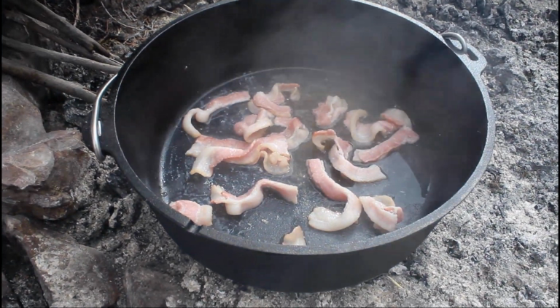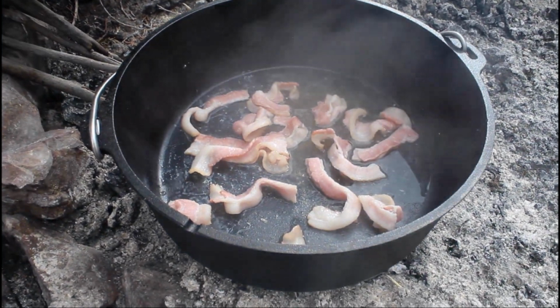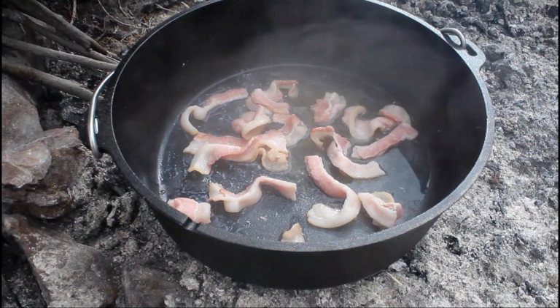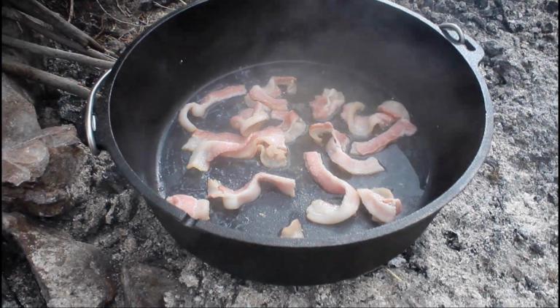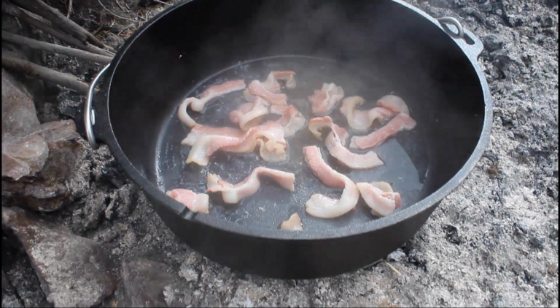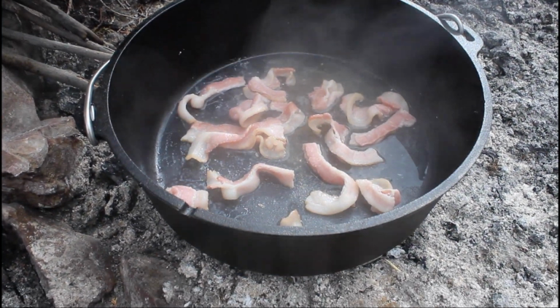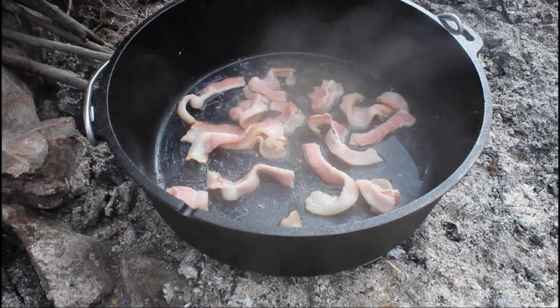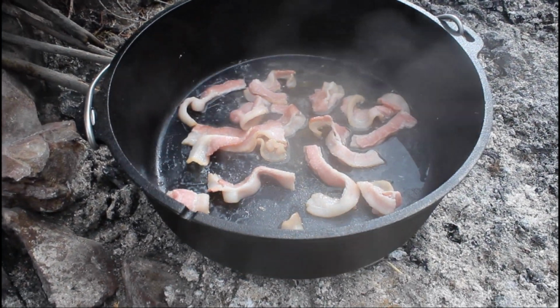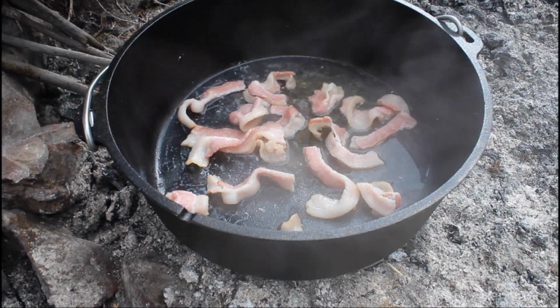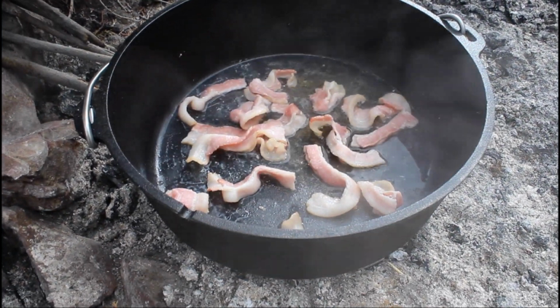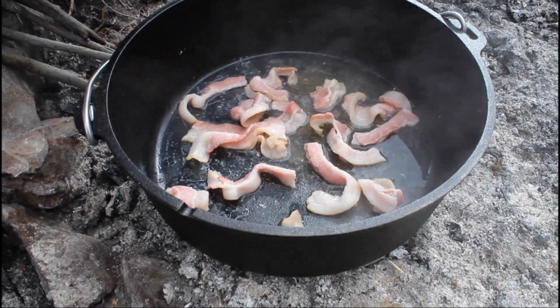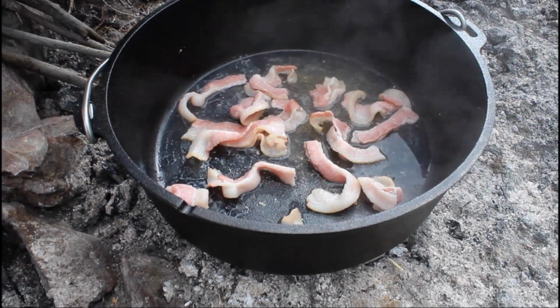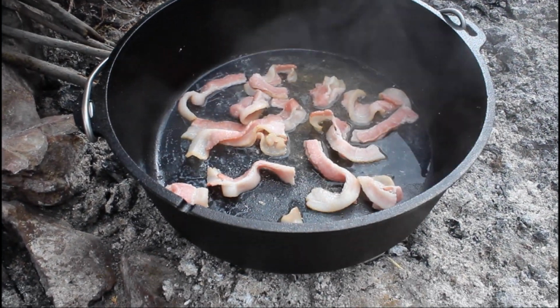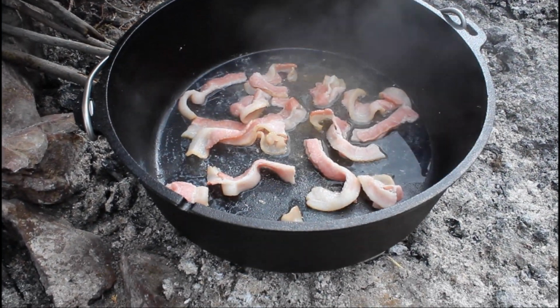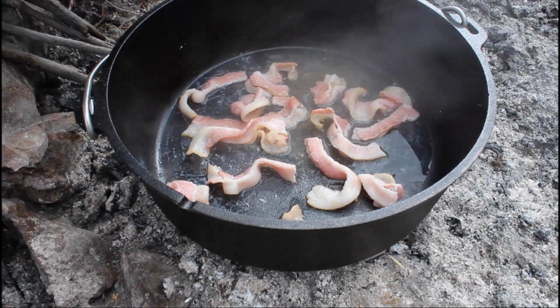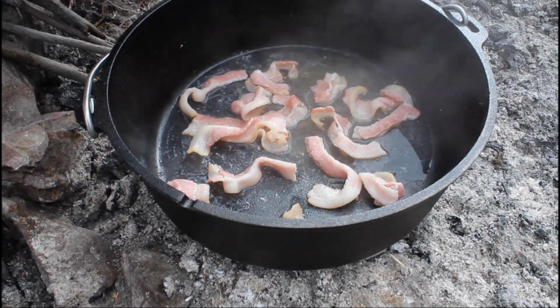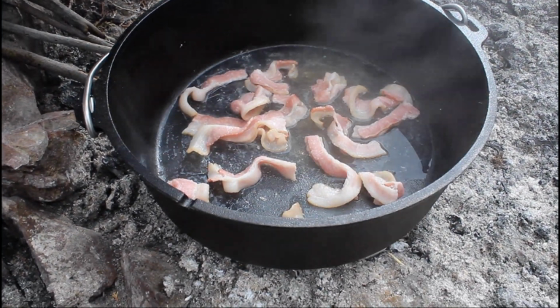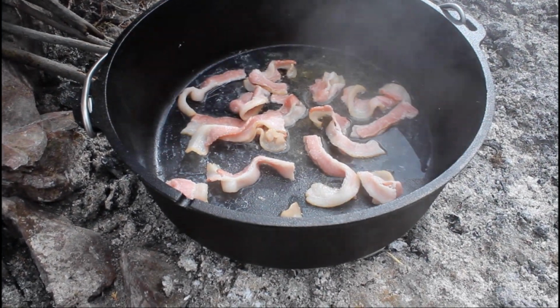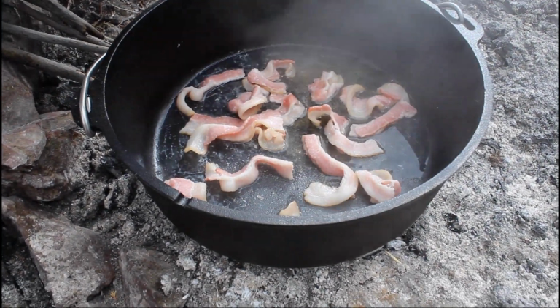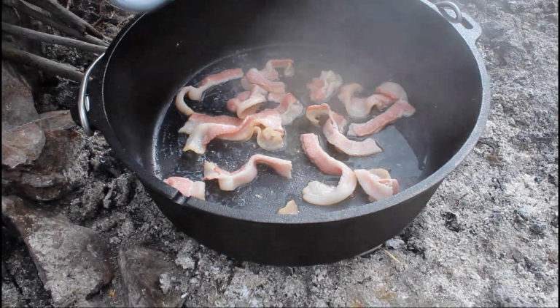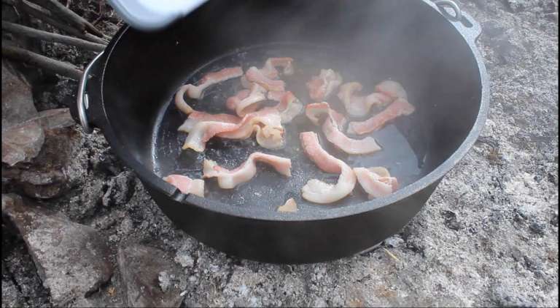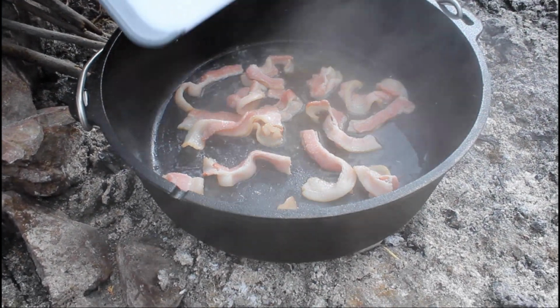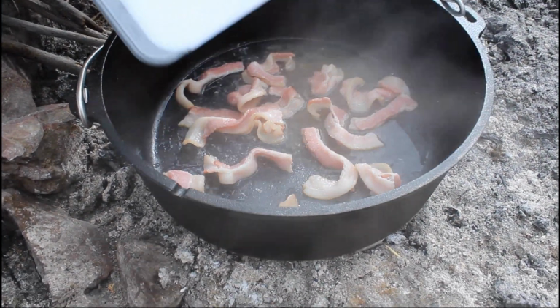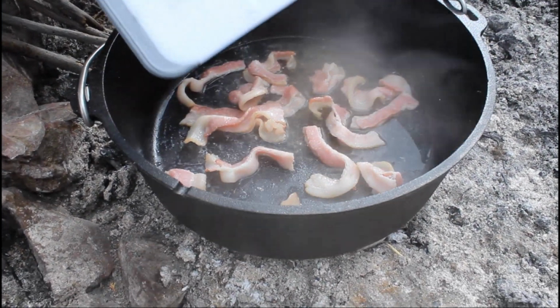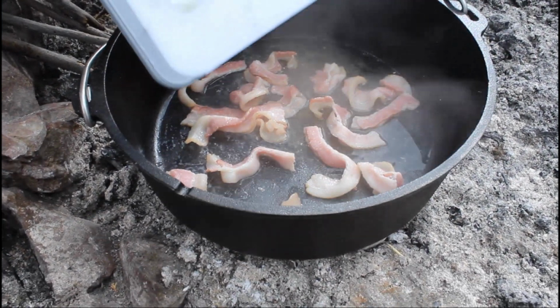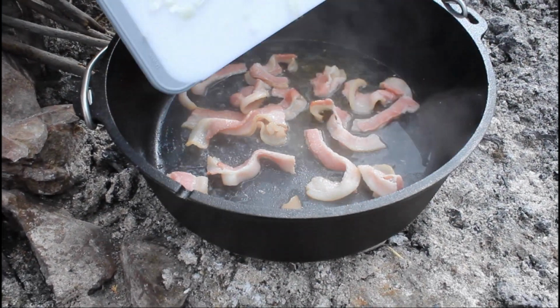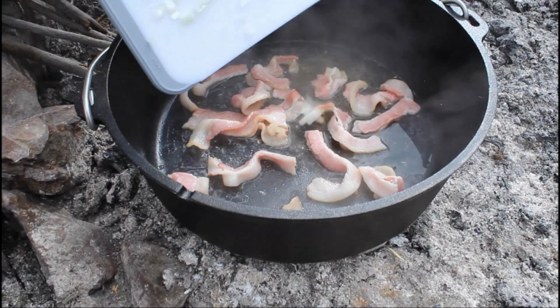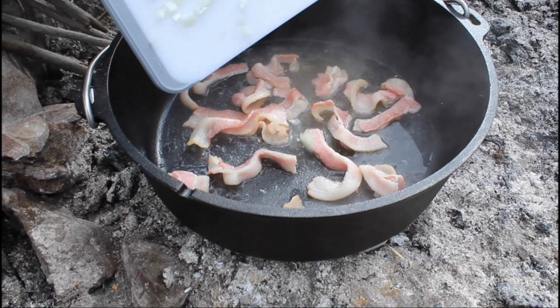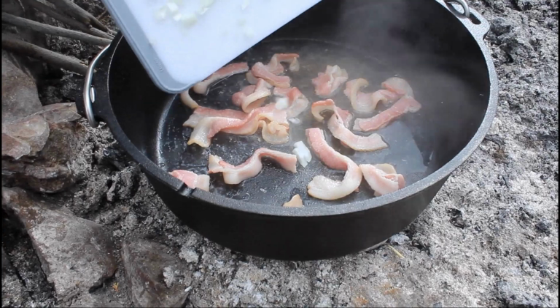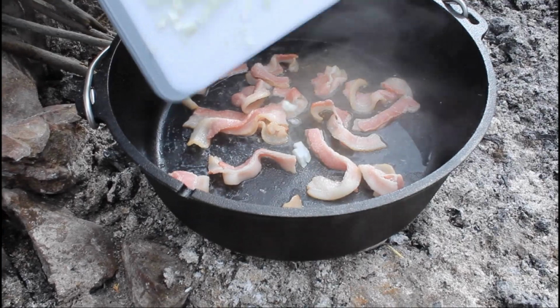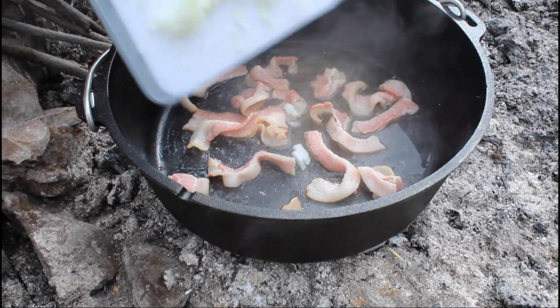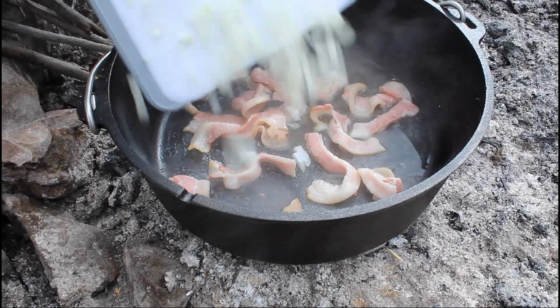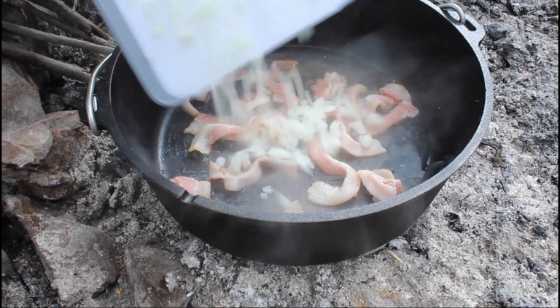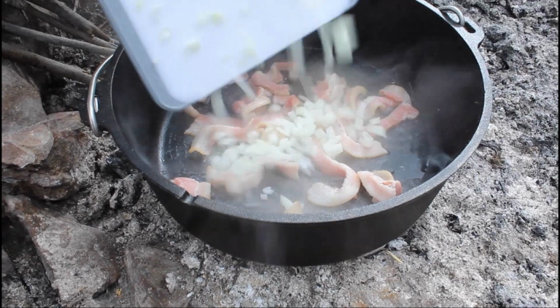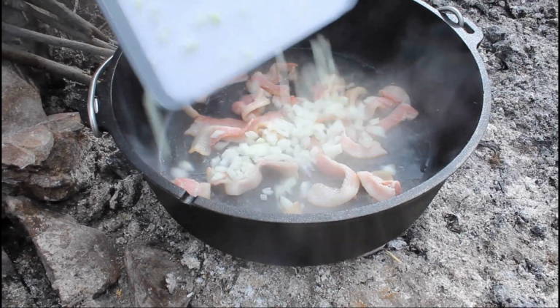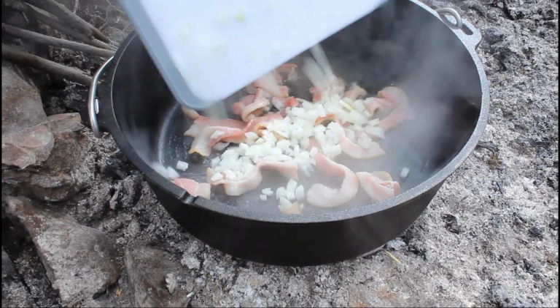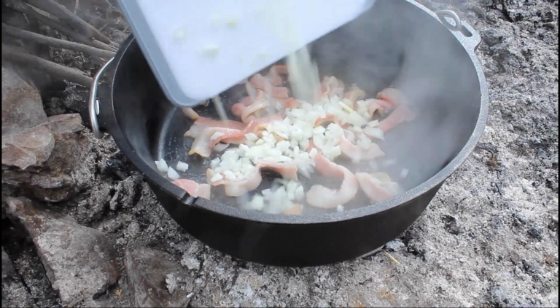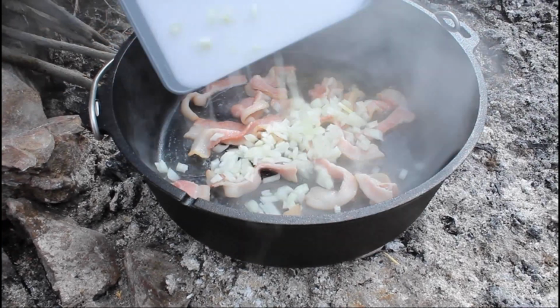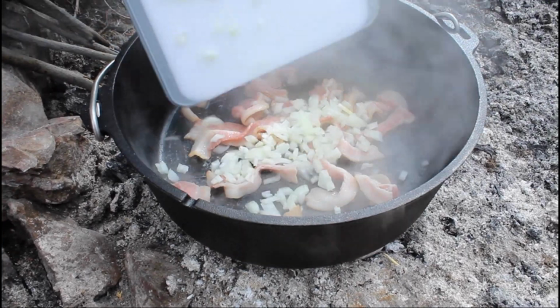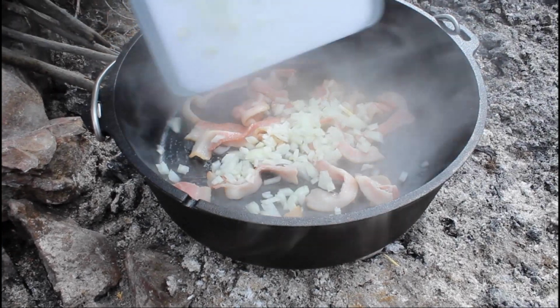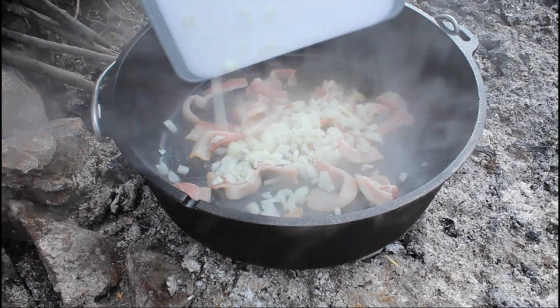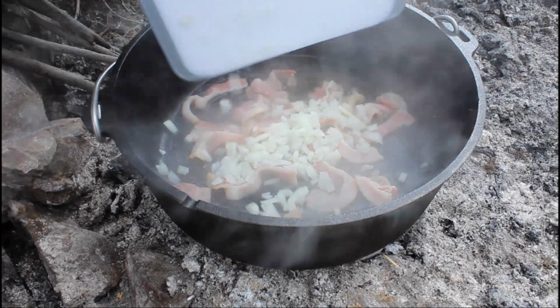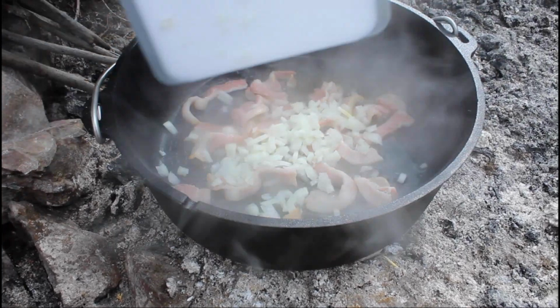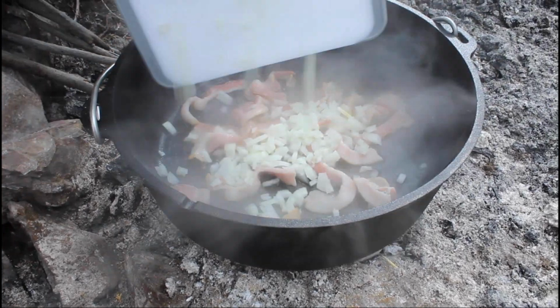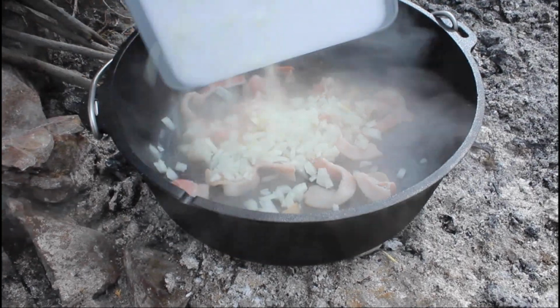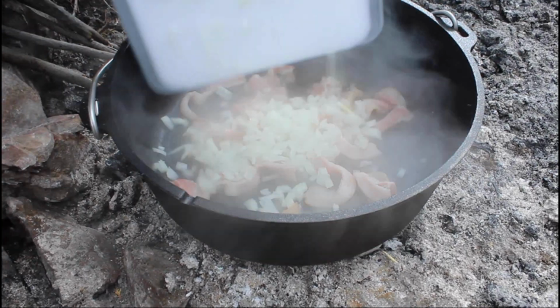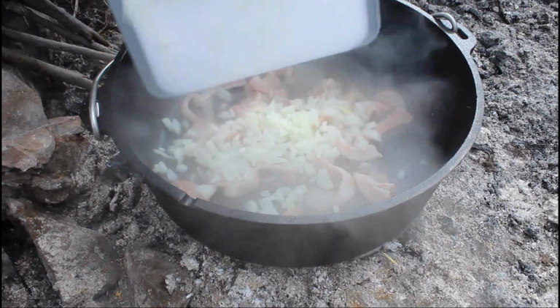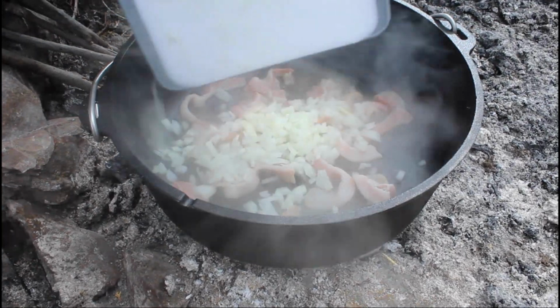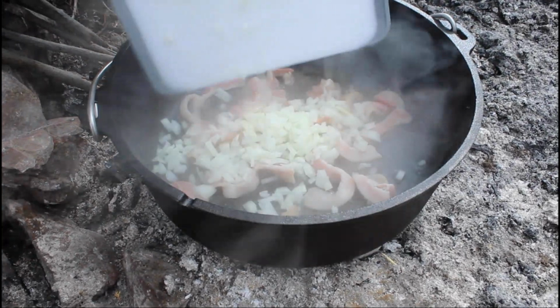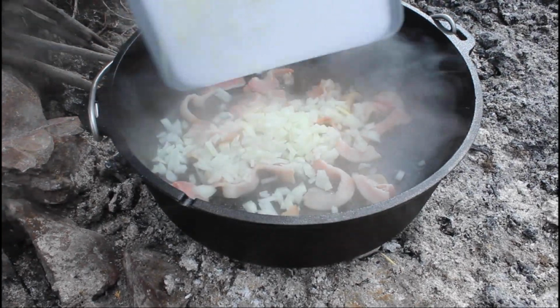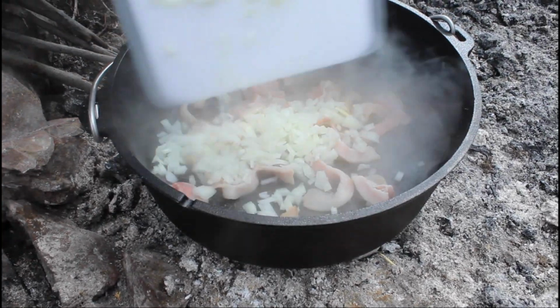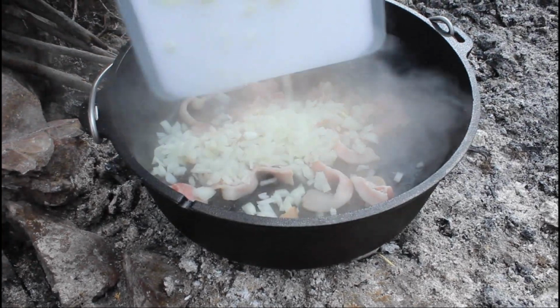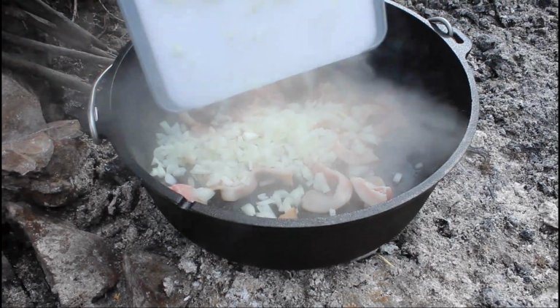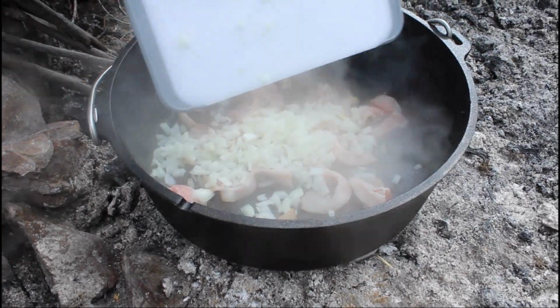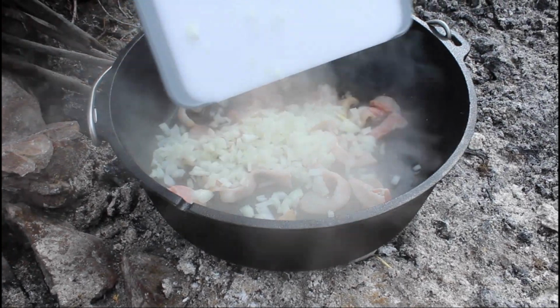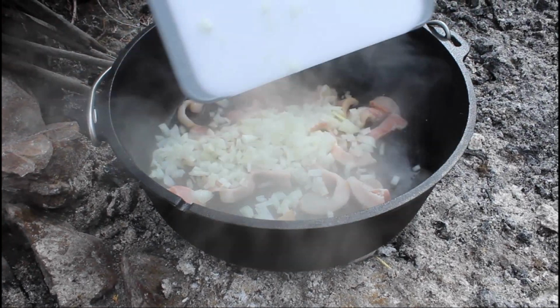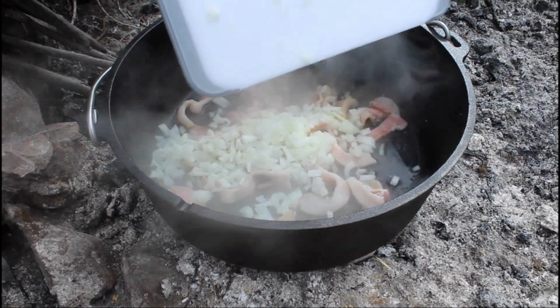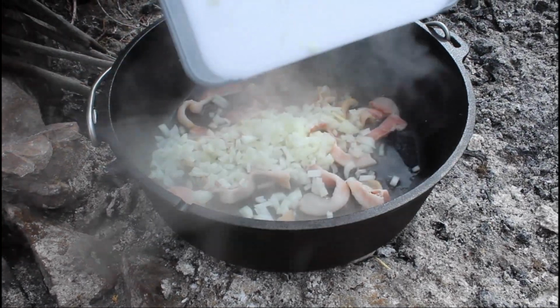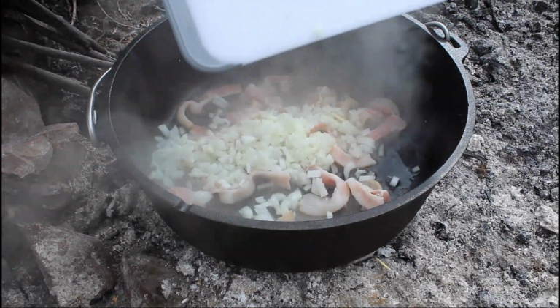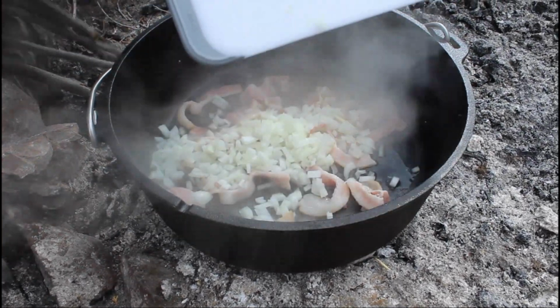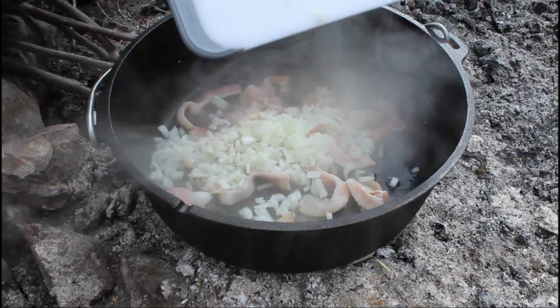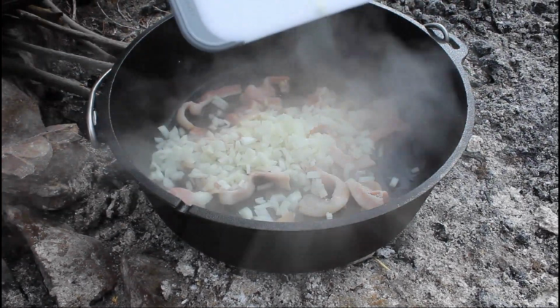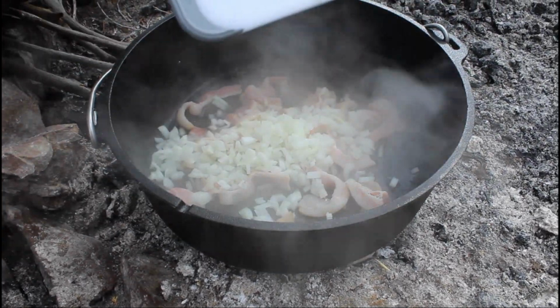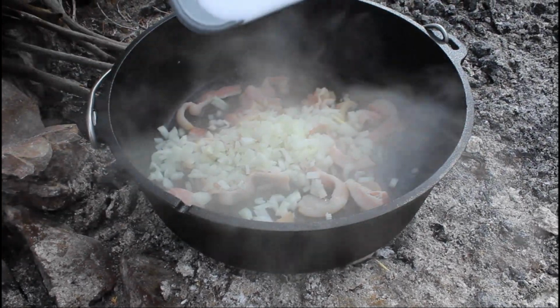Bacon looks good. We're going to go ahead and add some onion now and get that mixed in with the bacon.